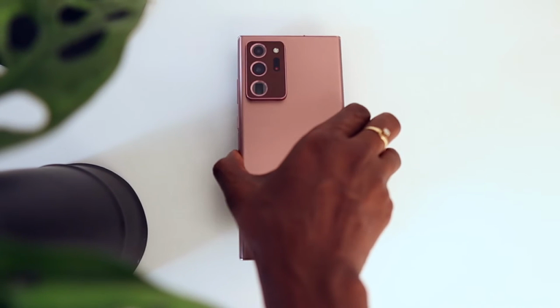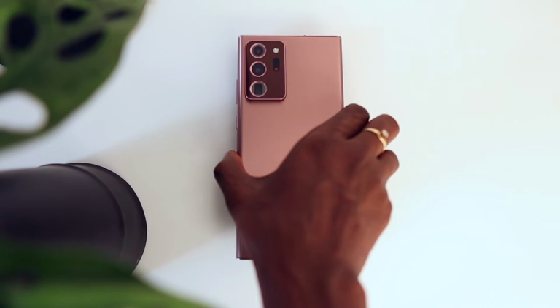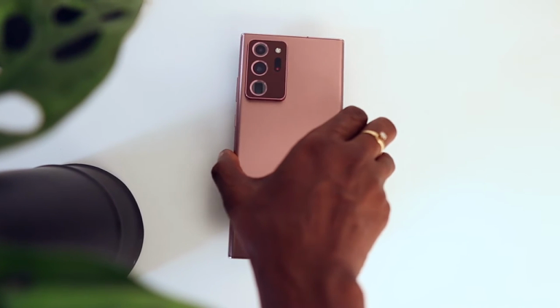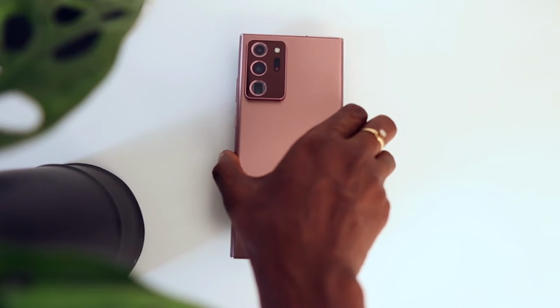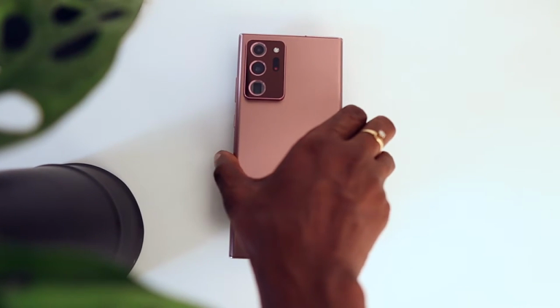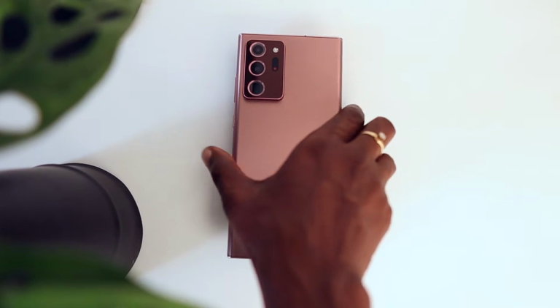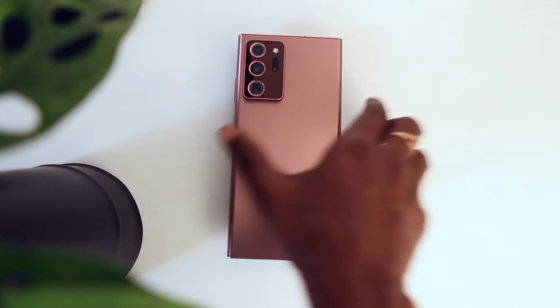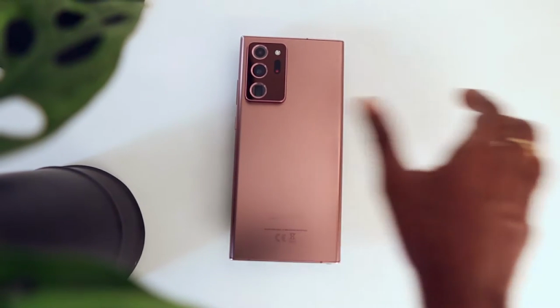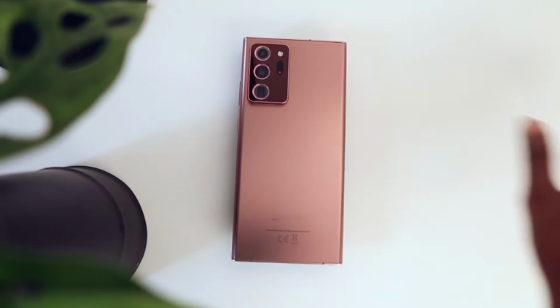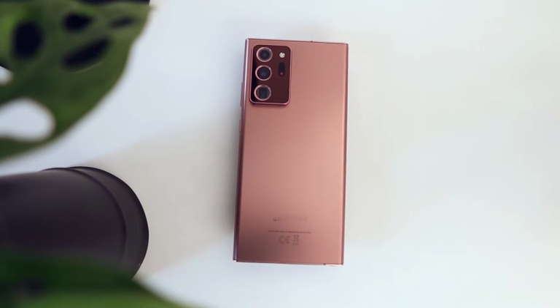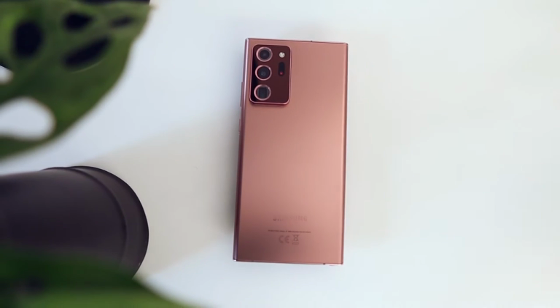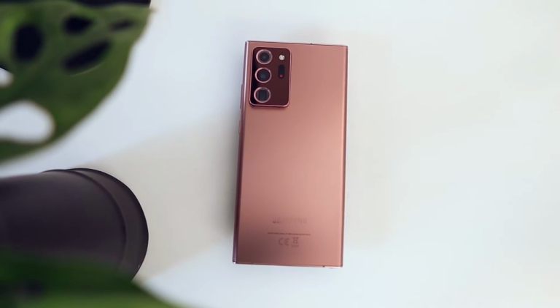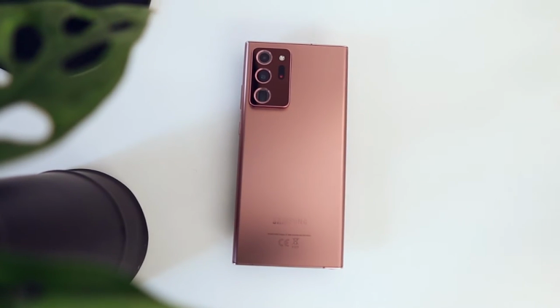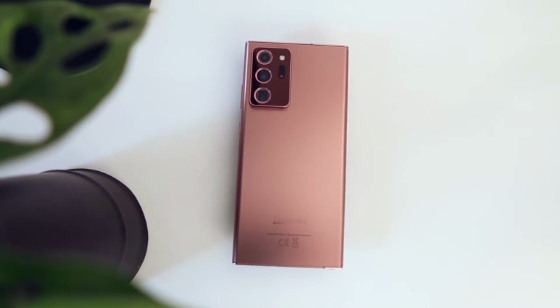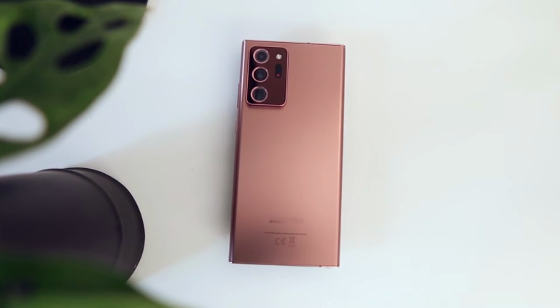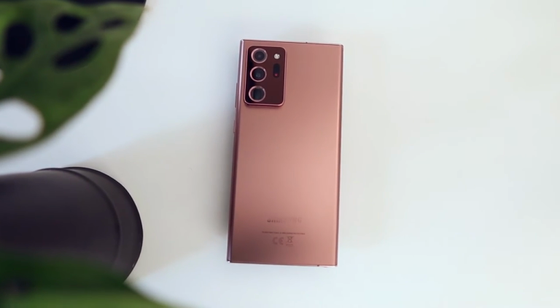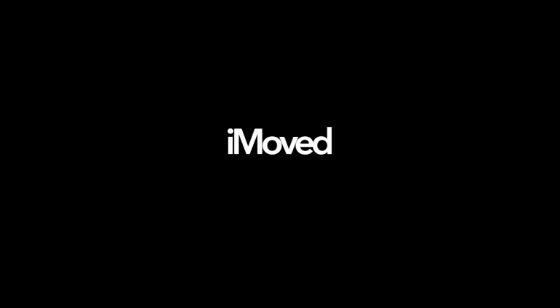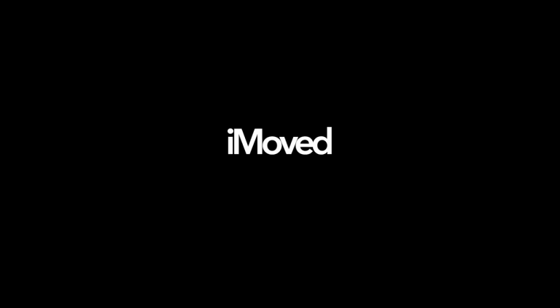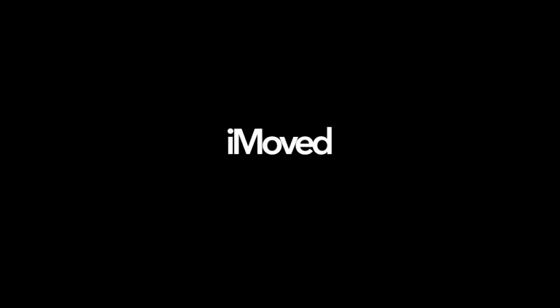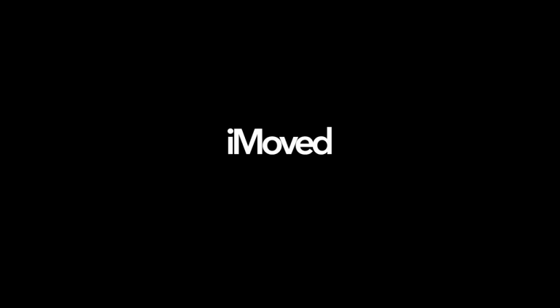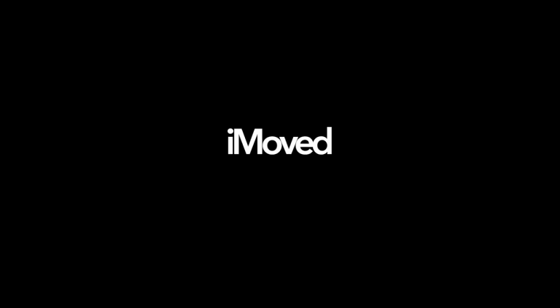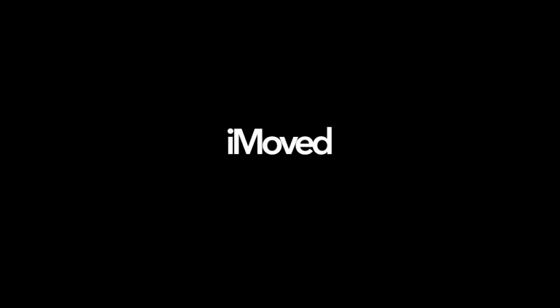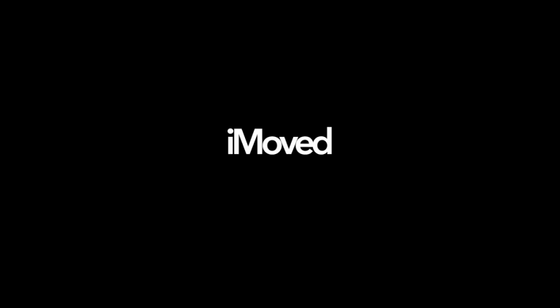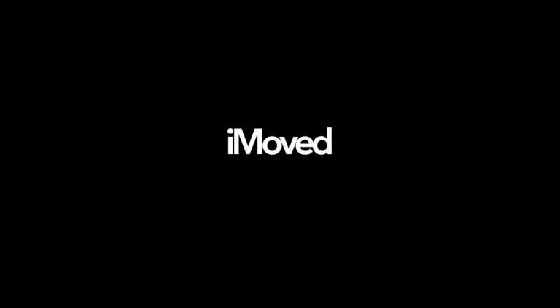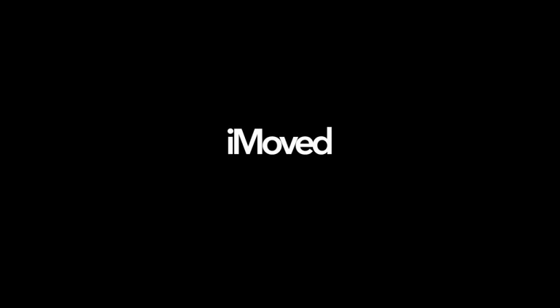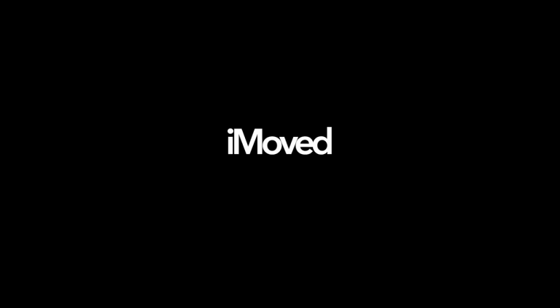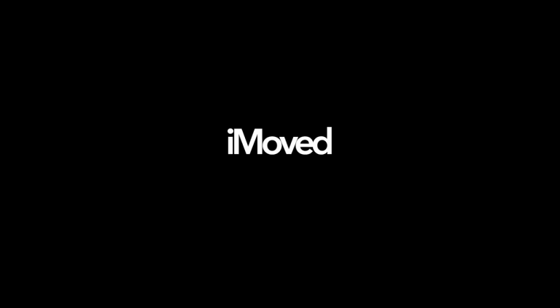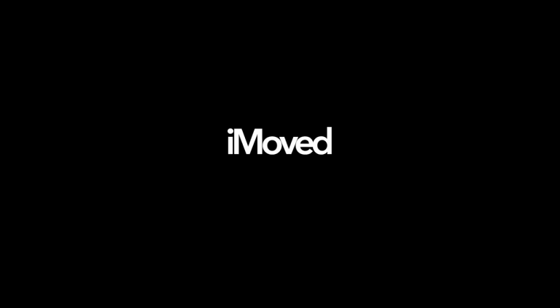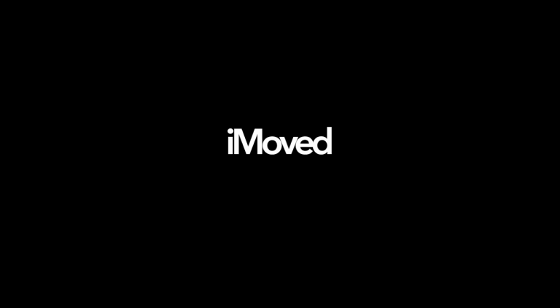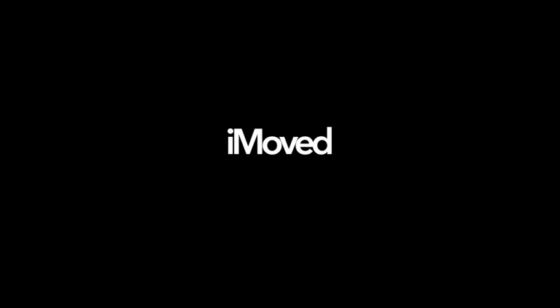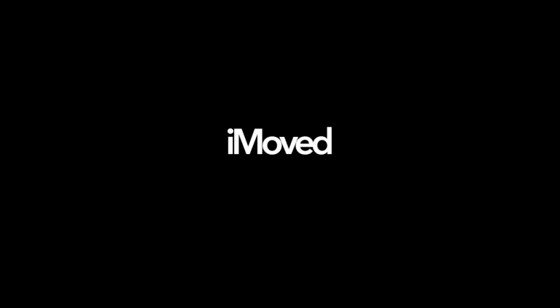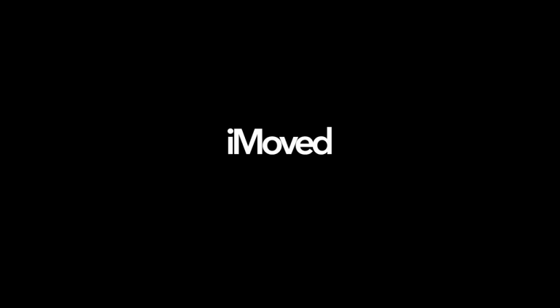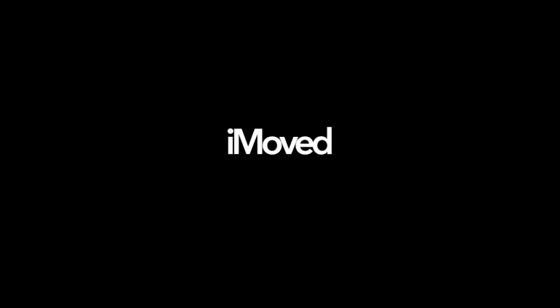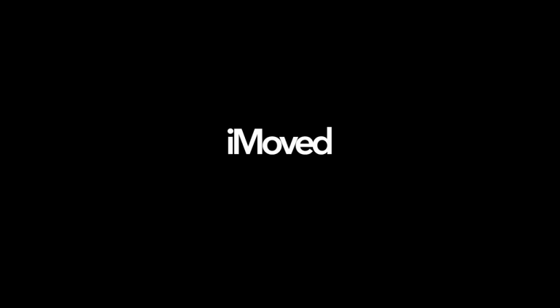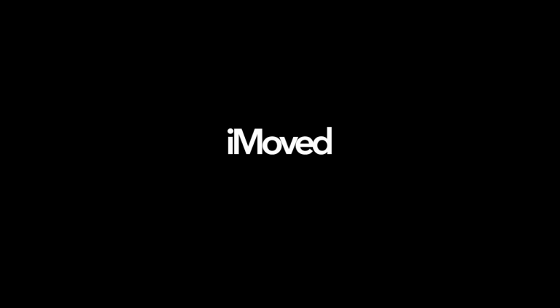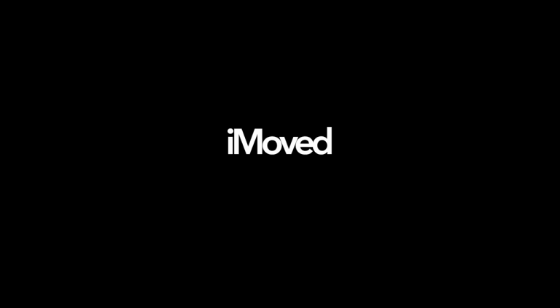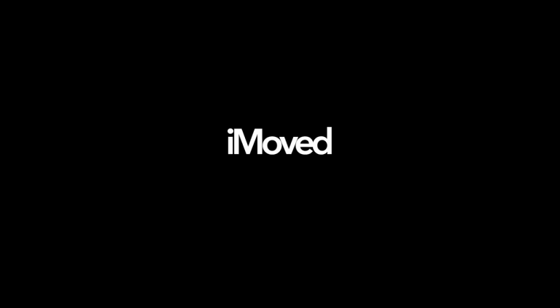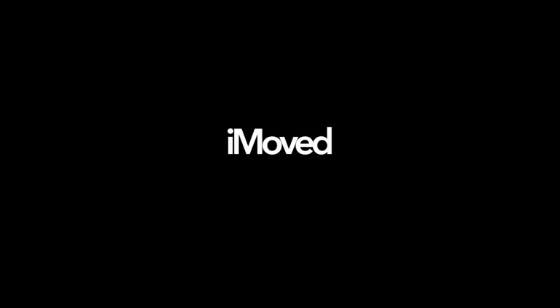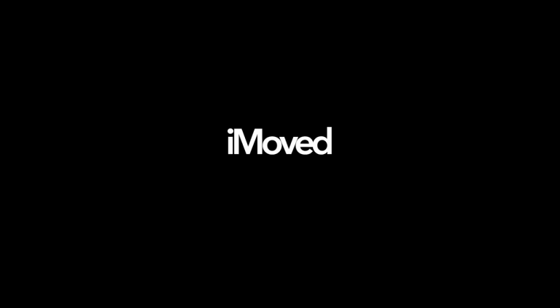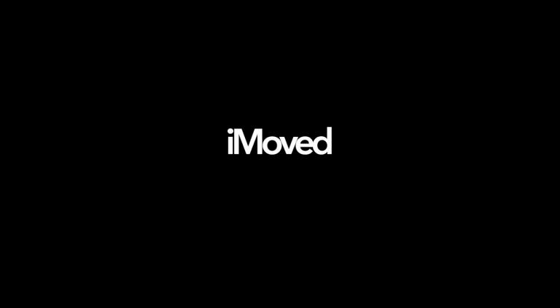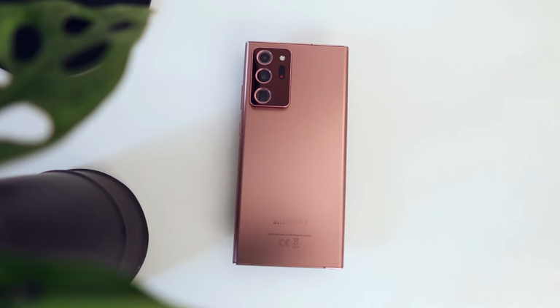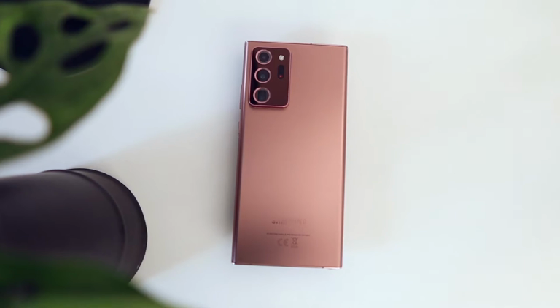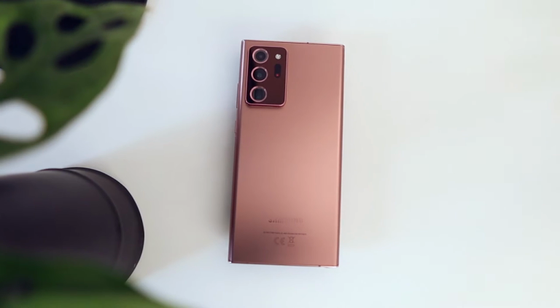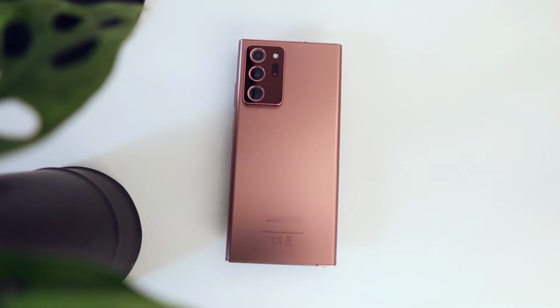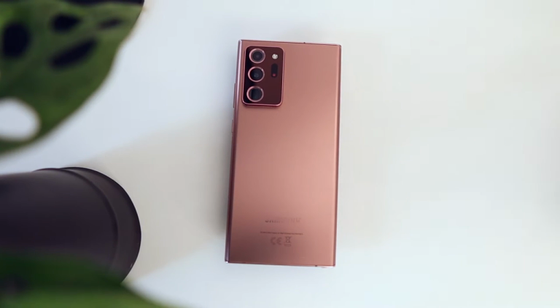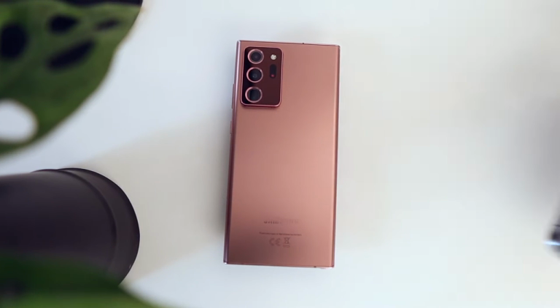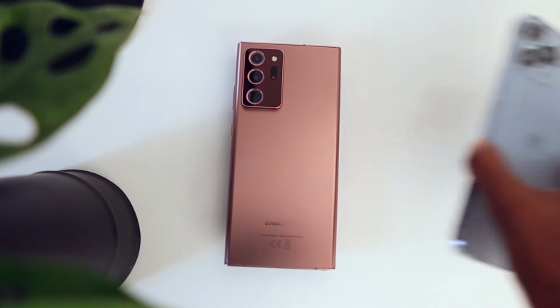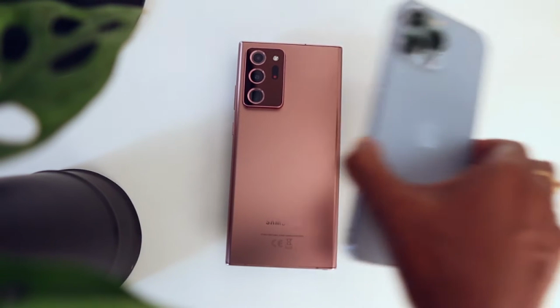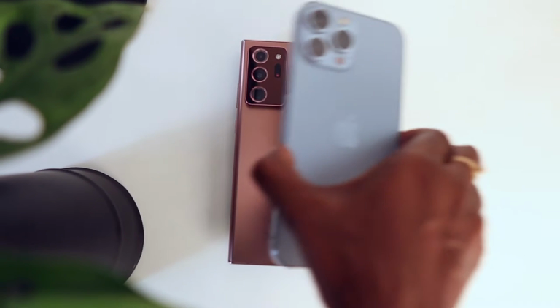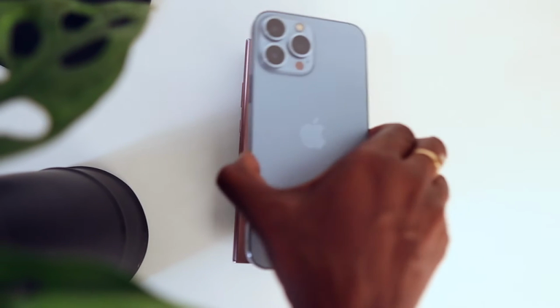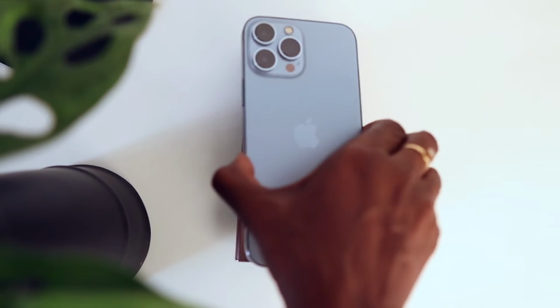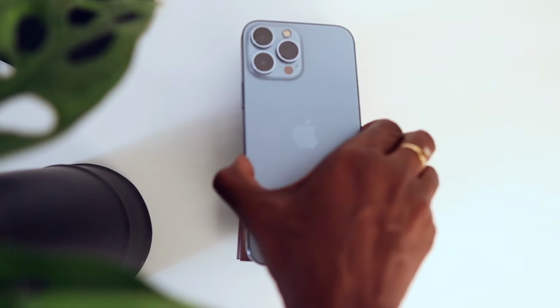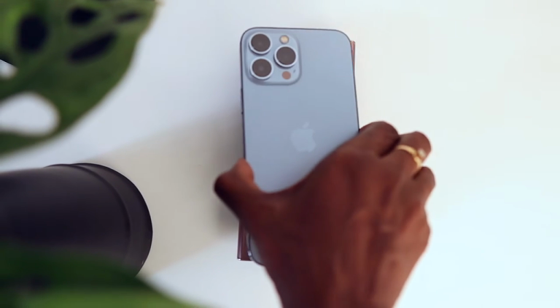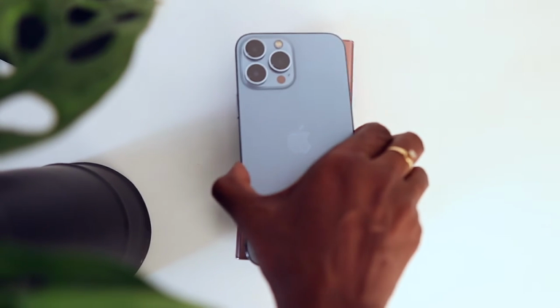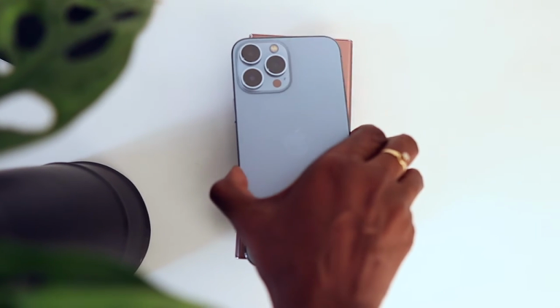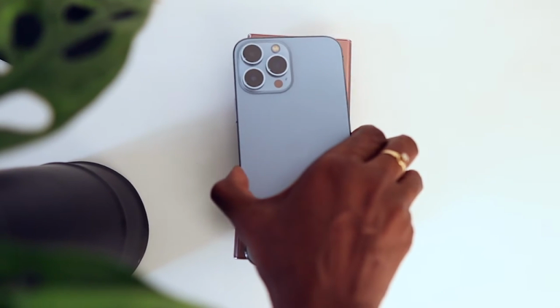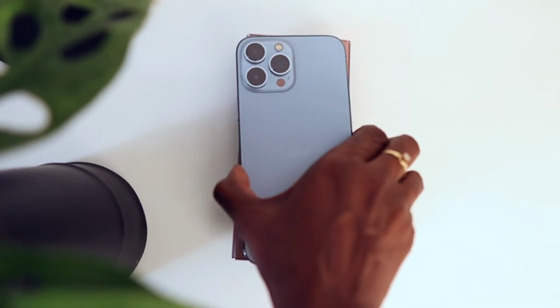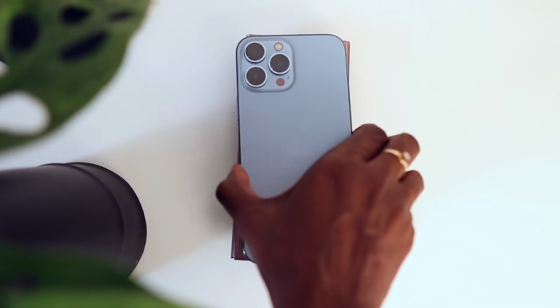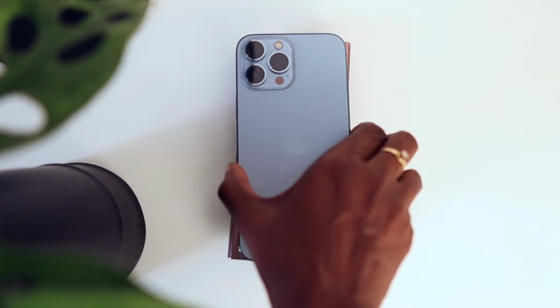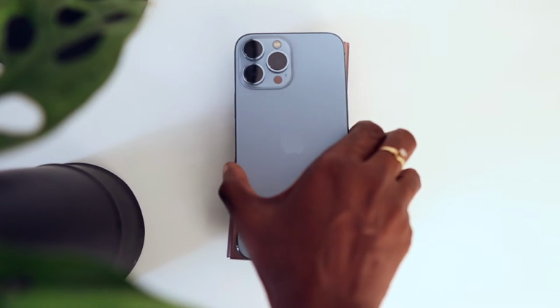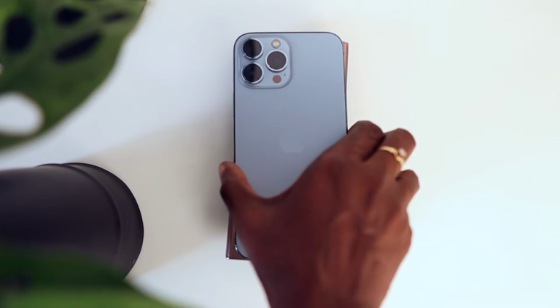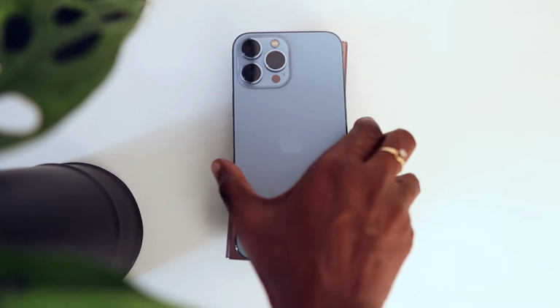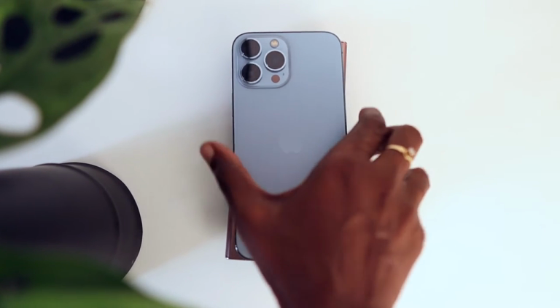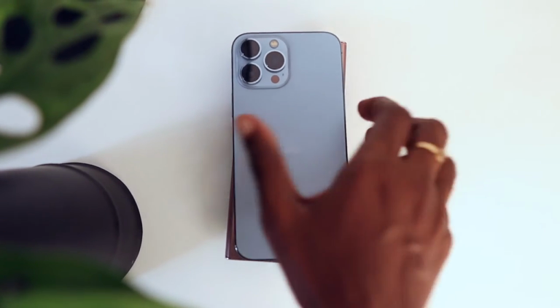Welcome to iMovd, a series about moving from Samsung to Apple.